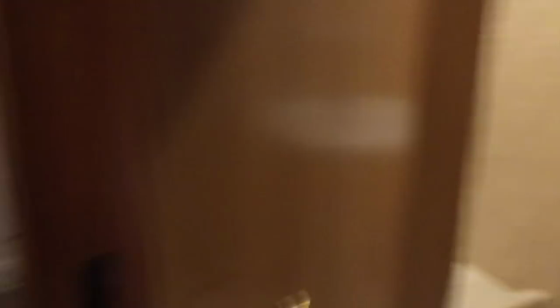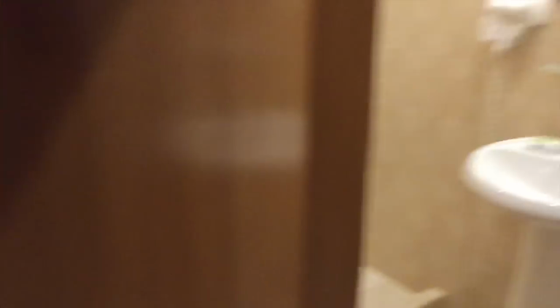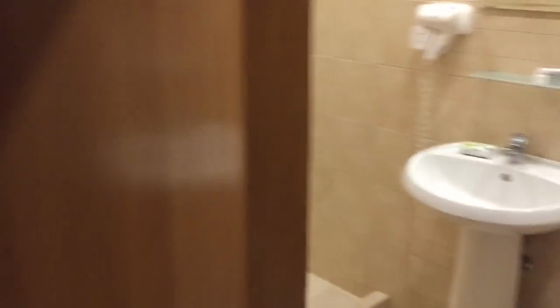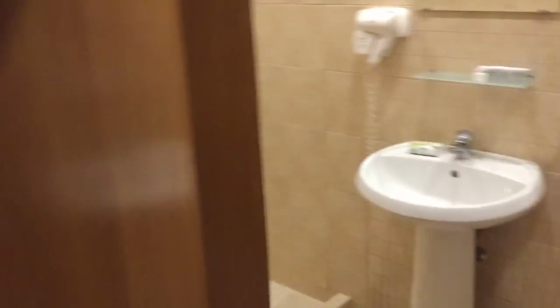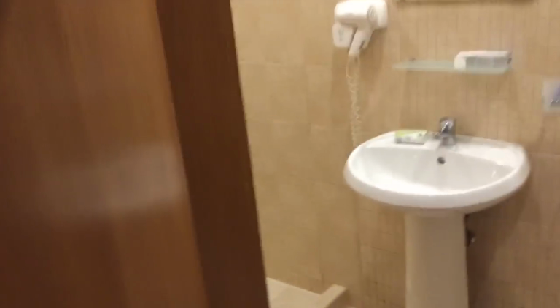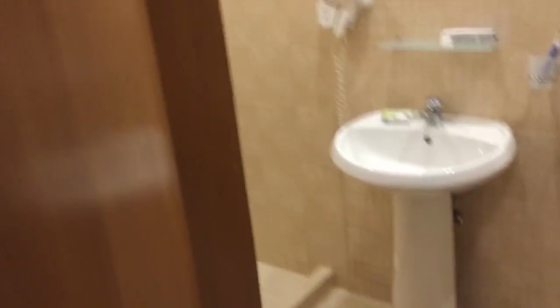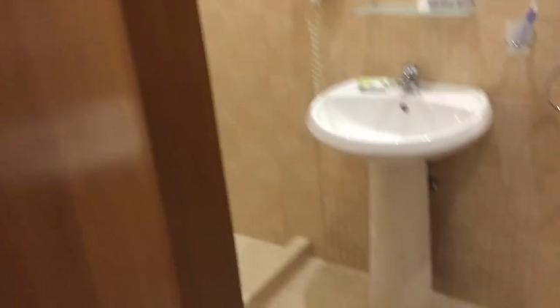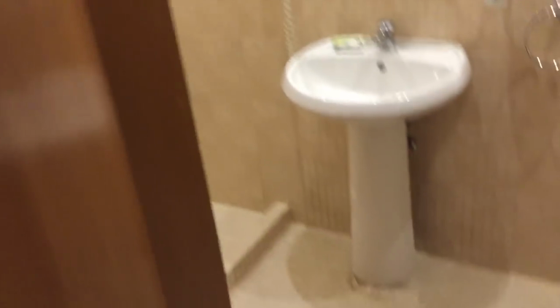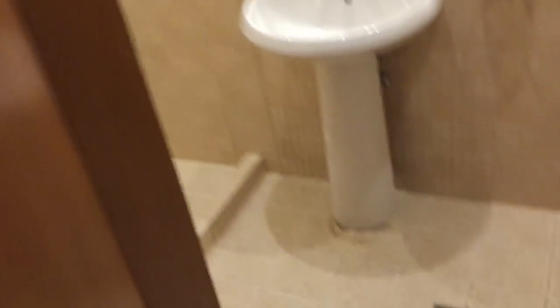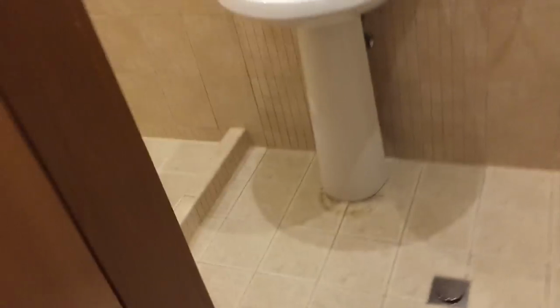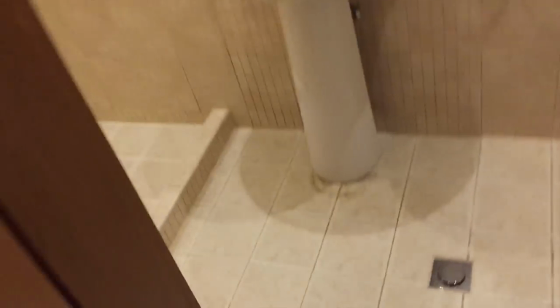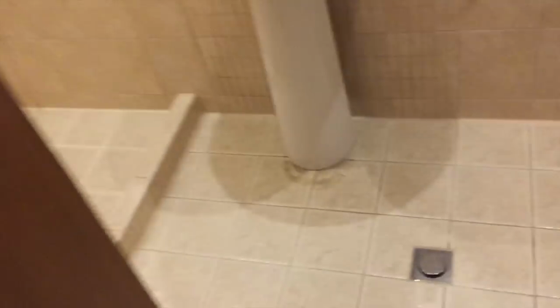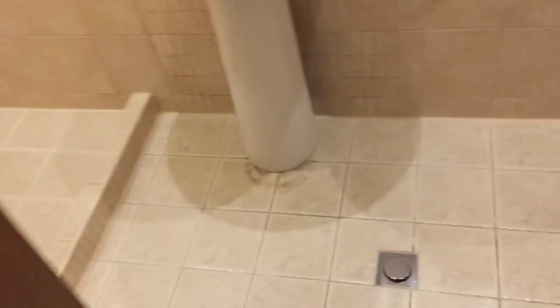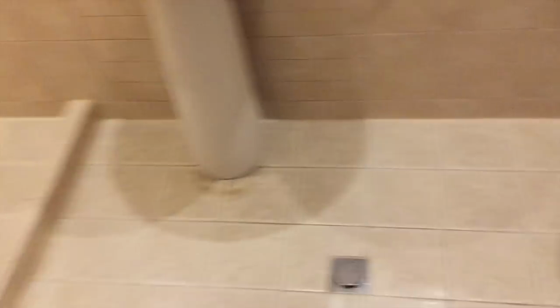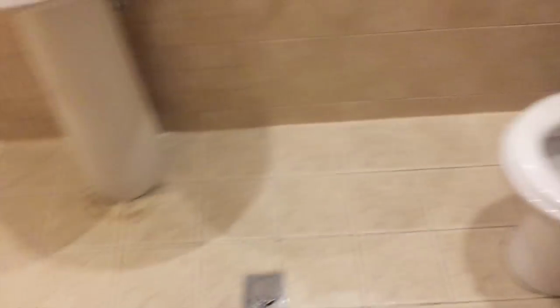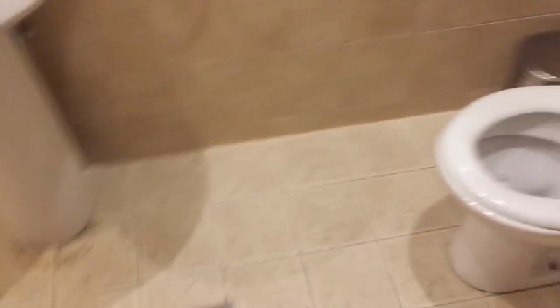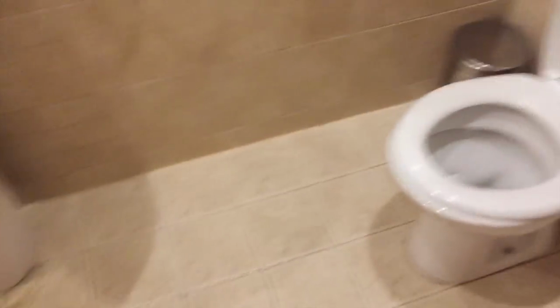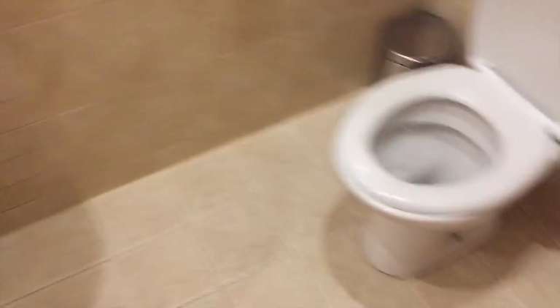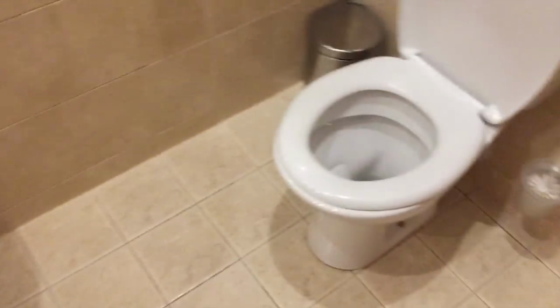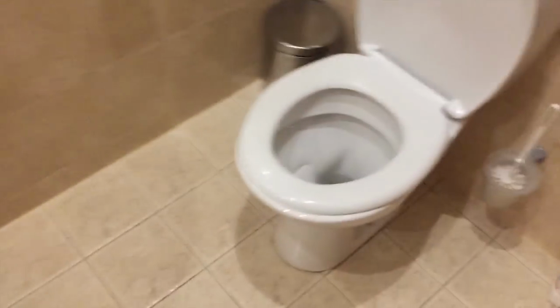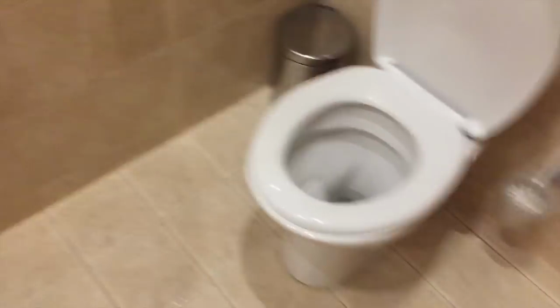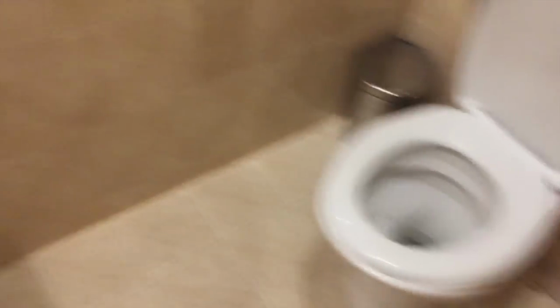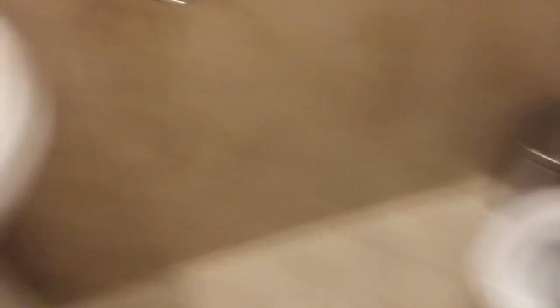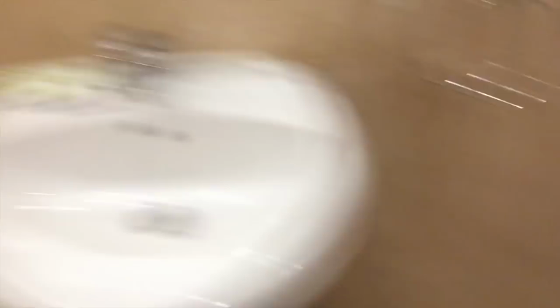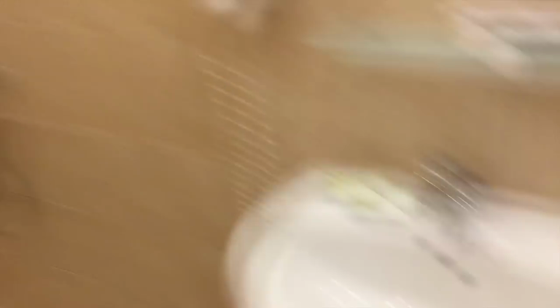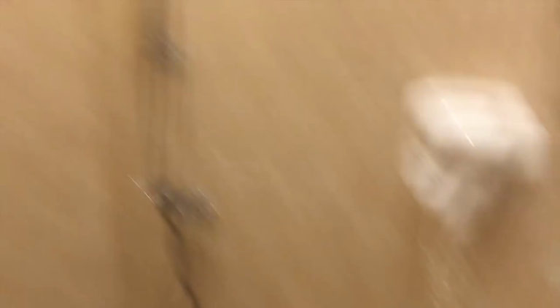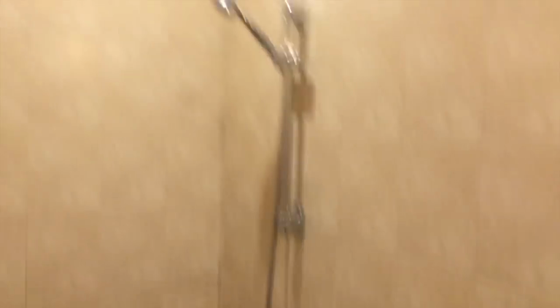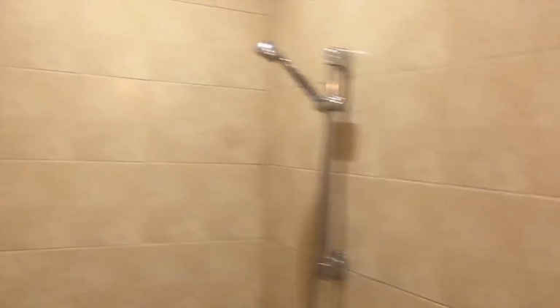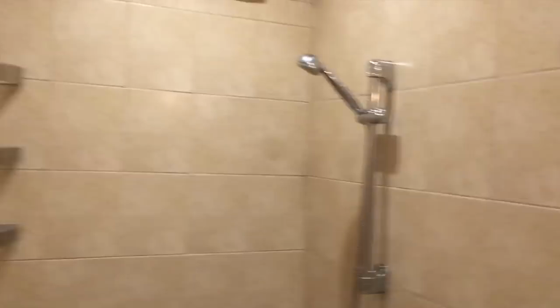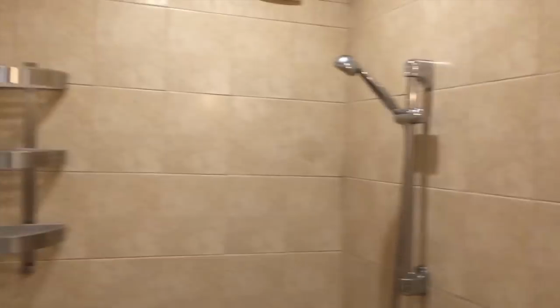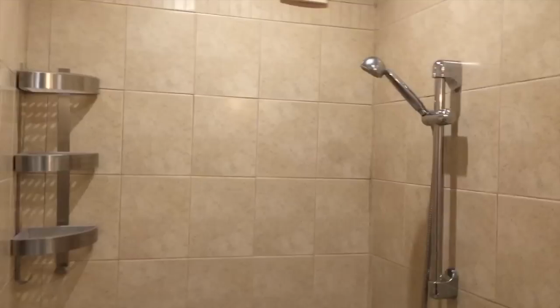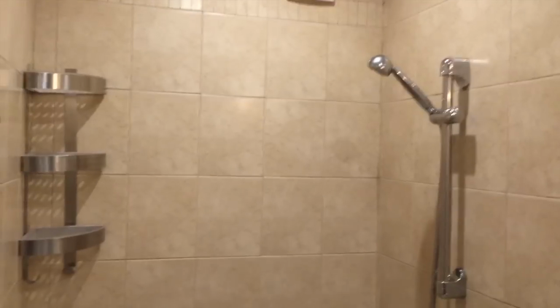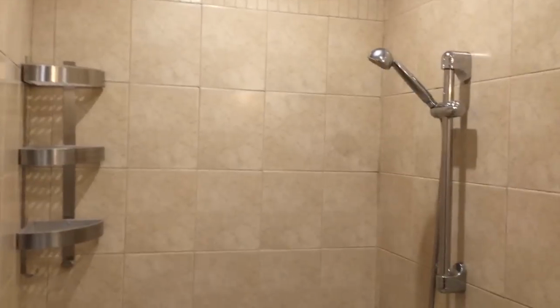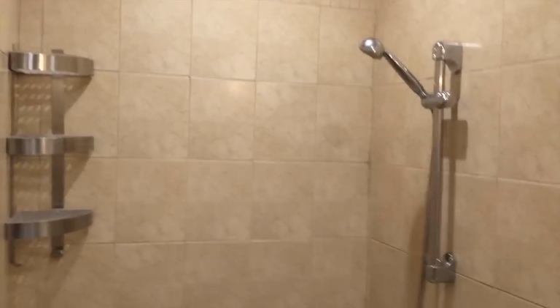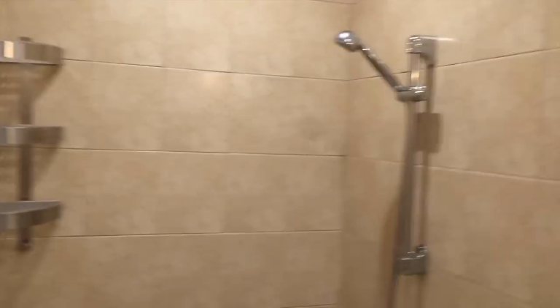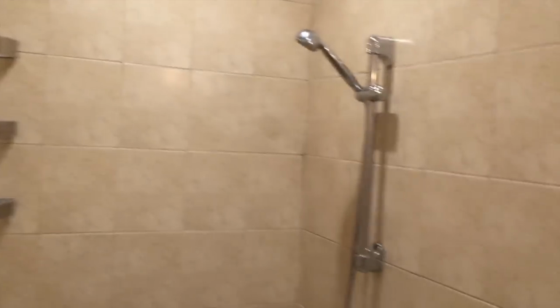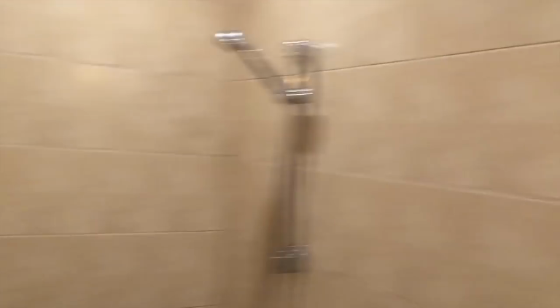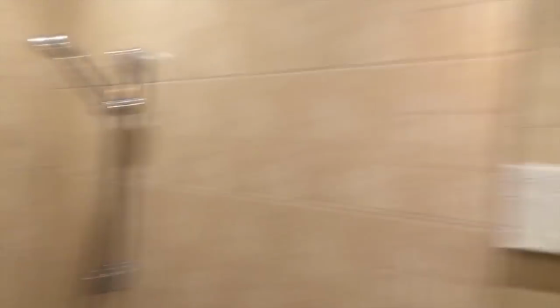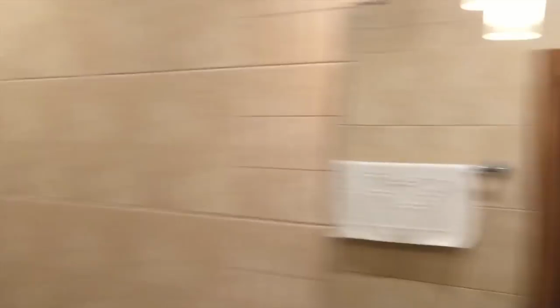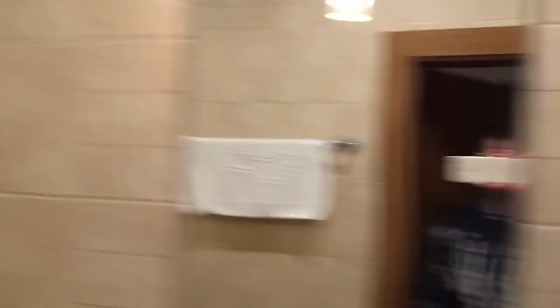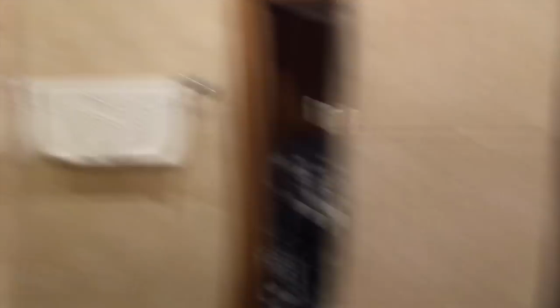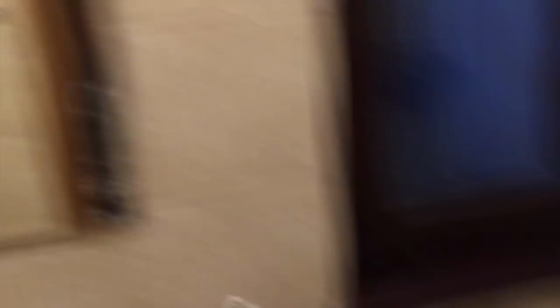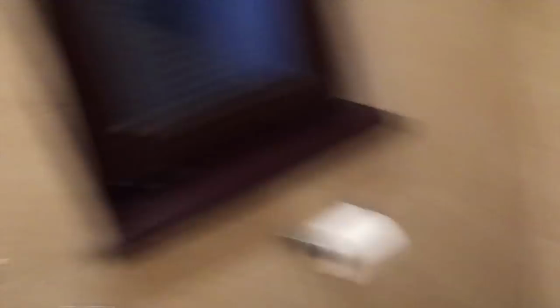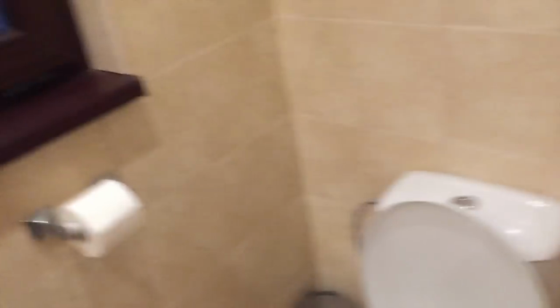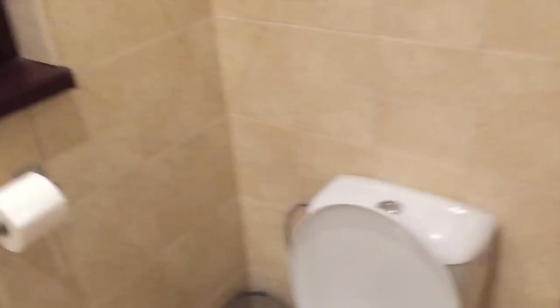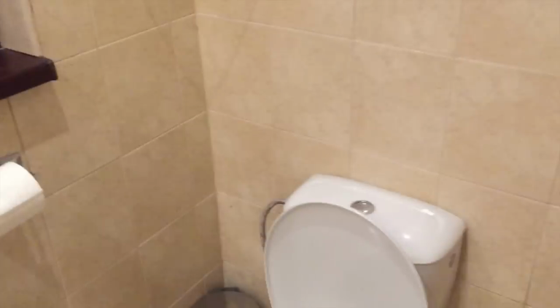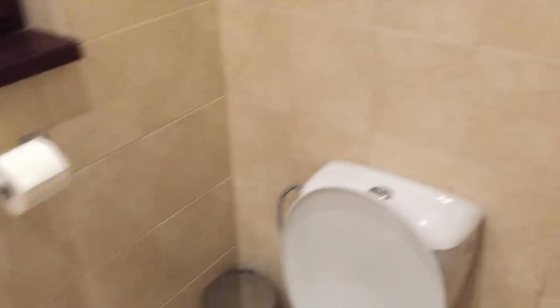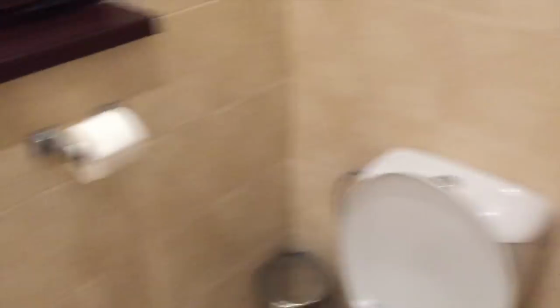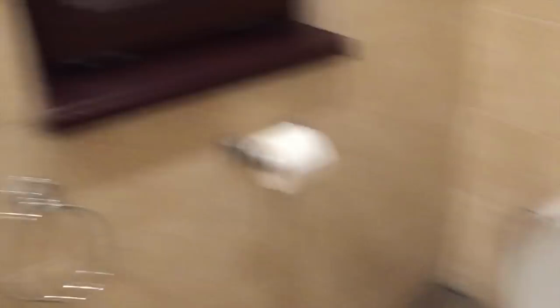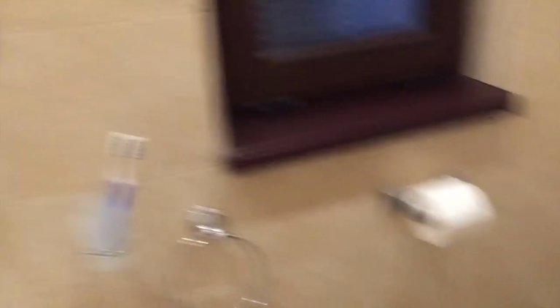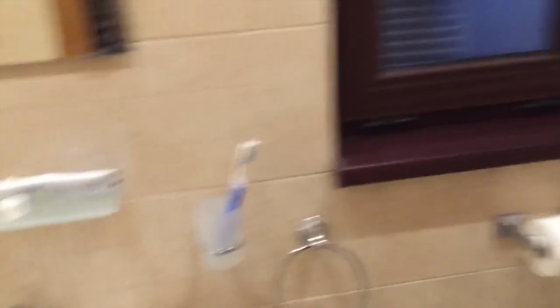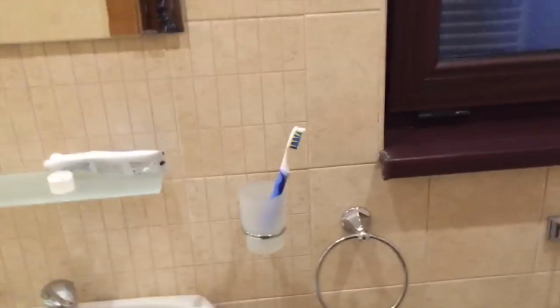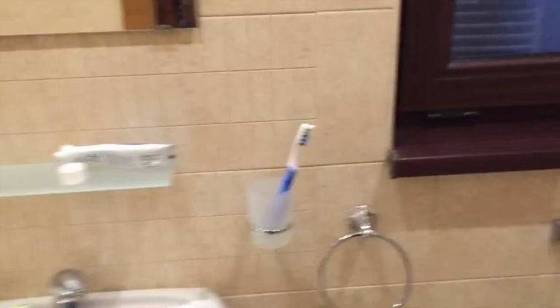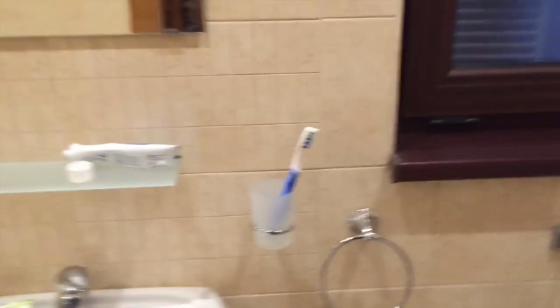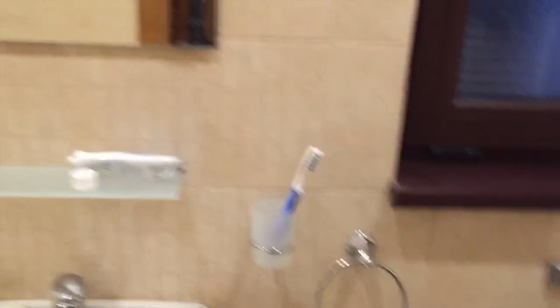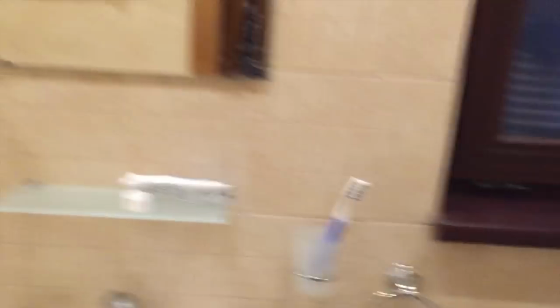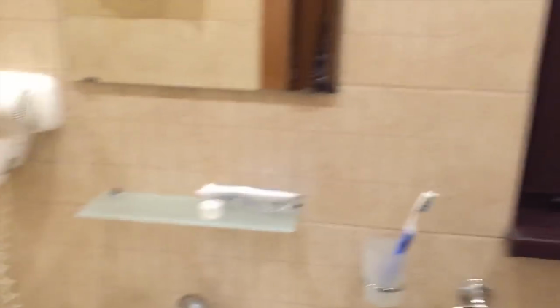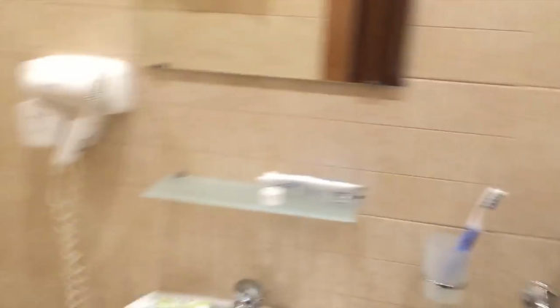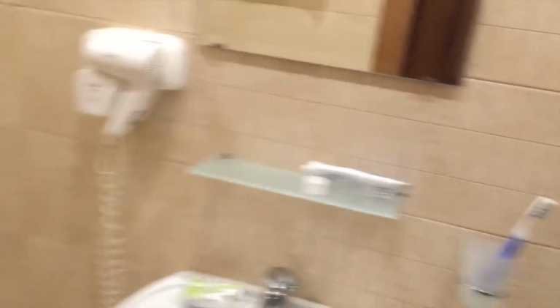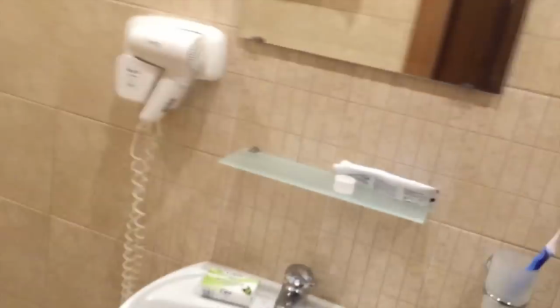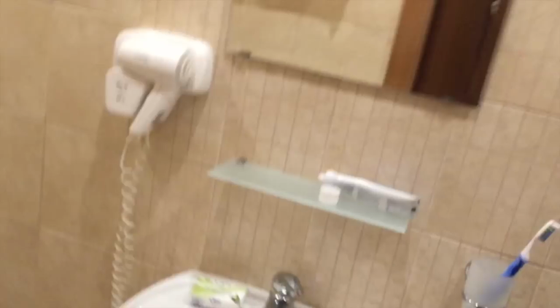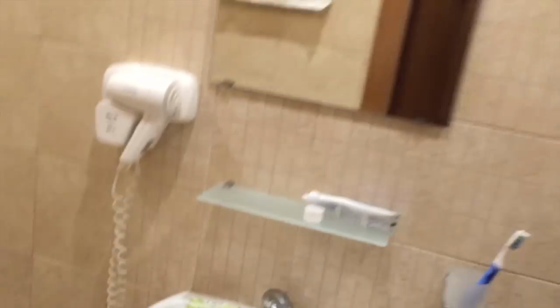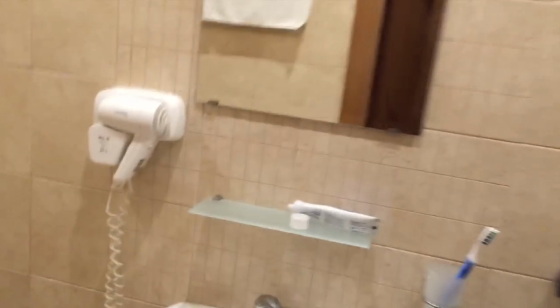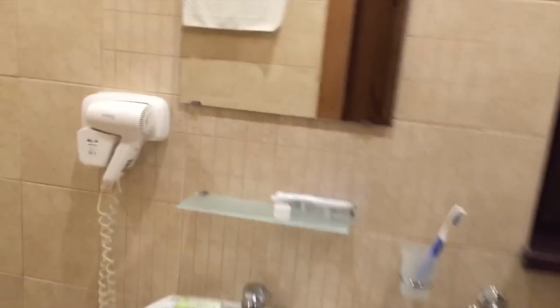And then through here is a very small little bathroom — another shower, toilet. It stinks in here.